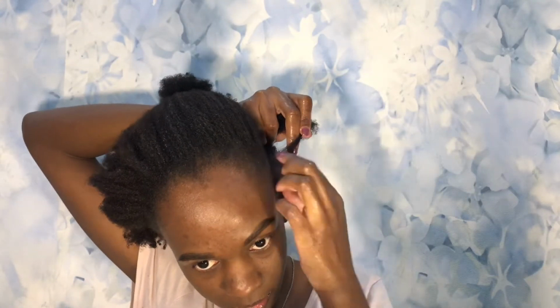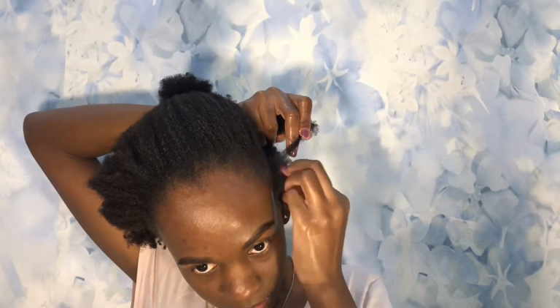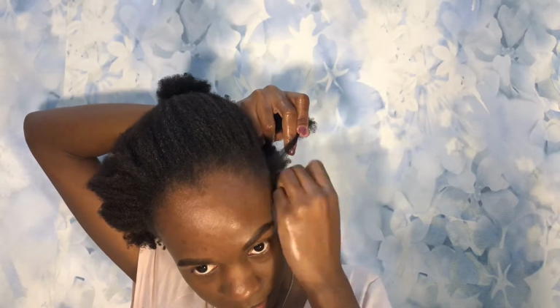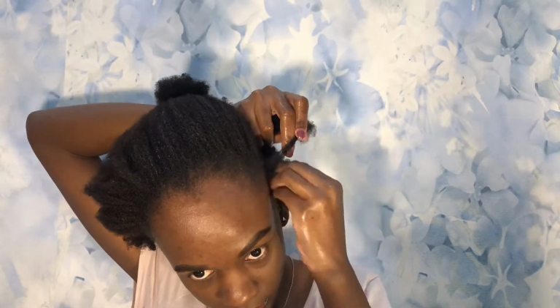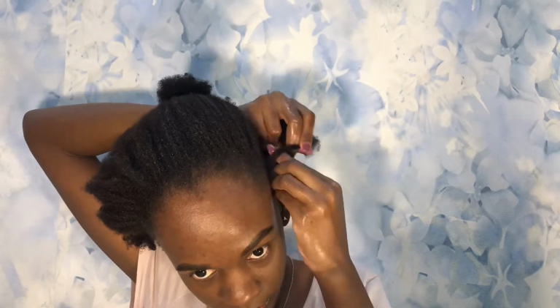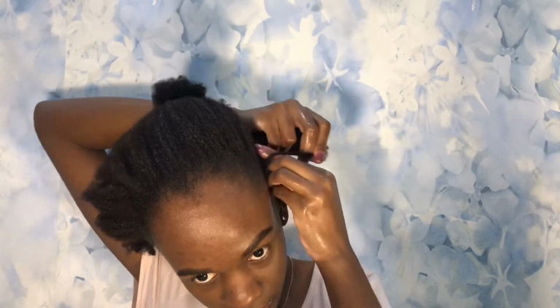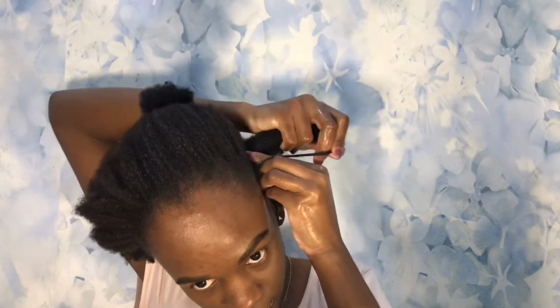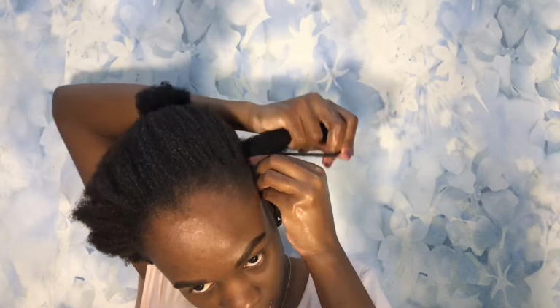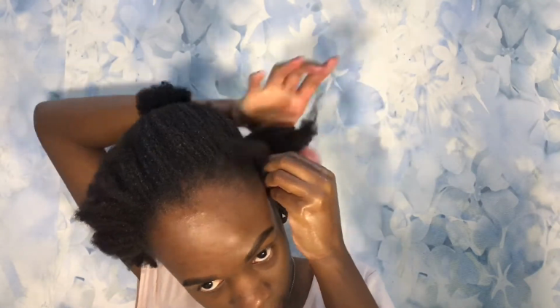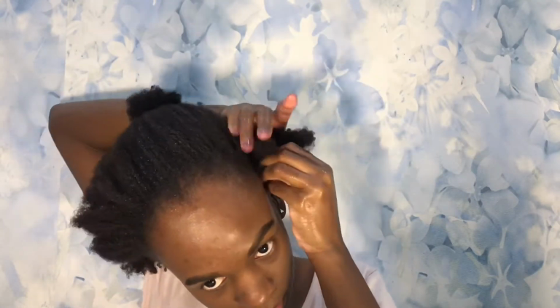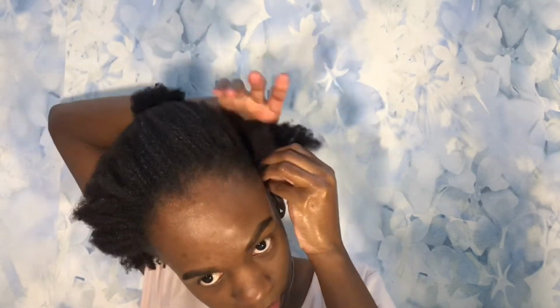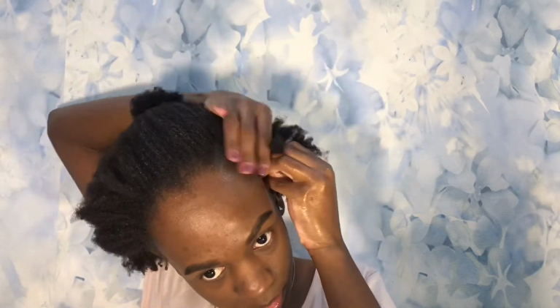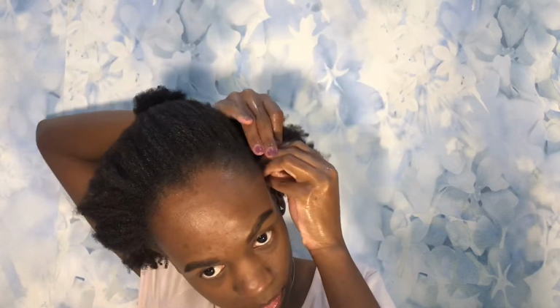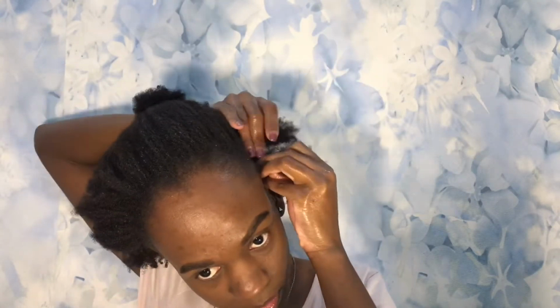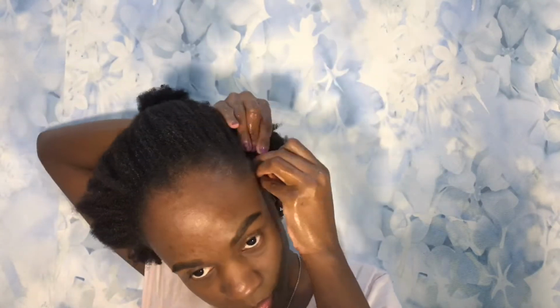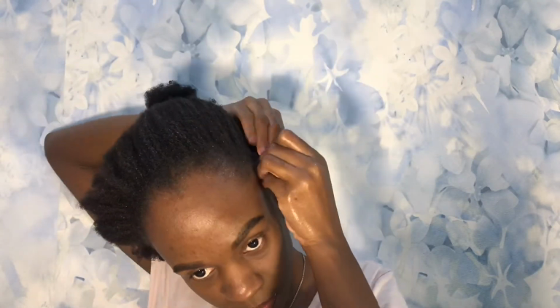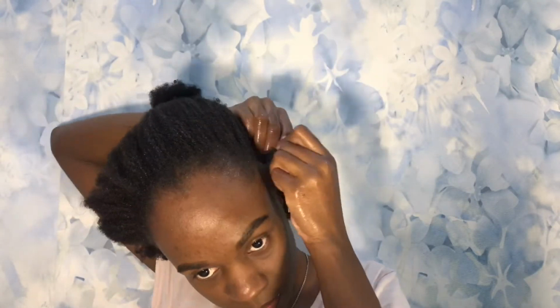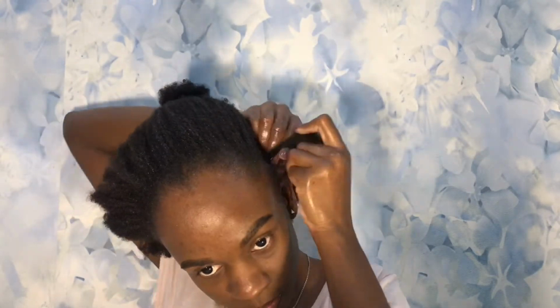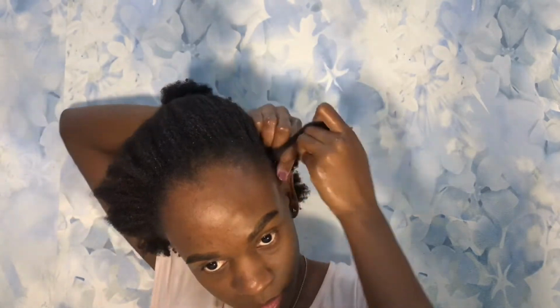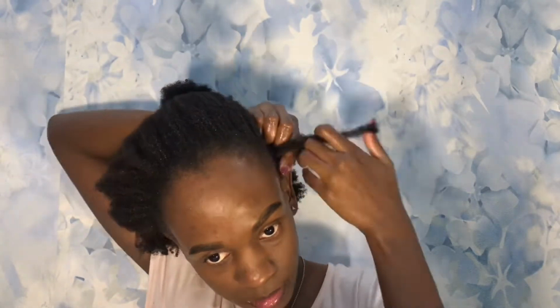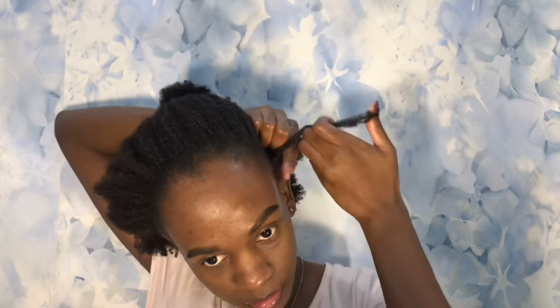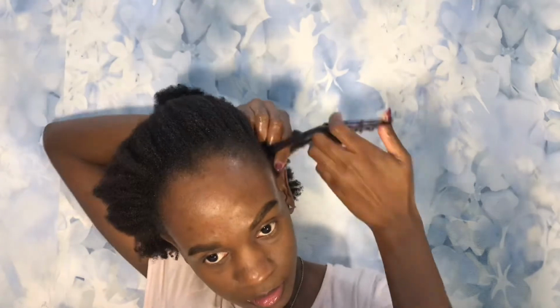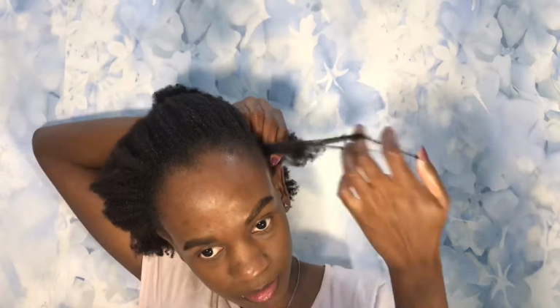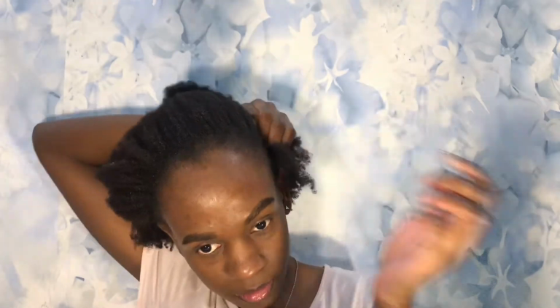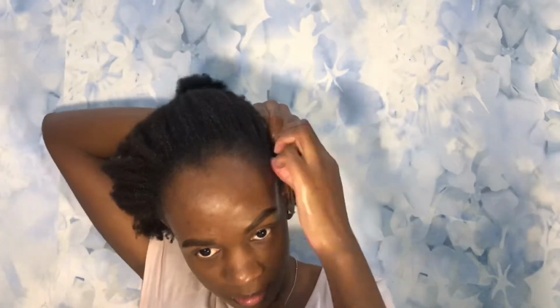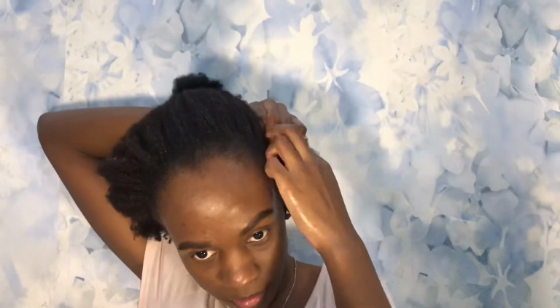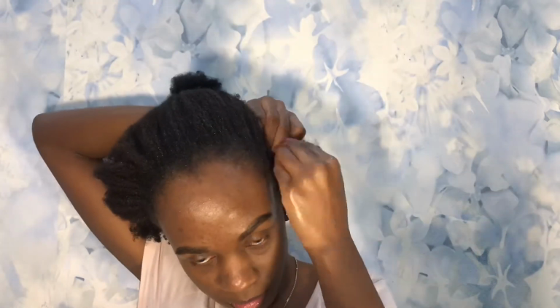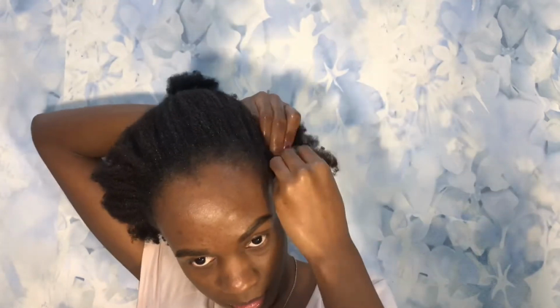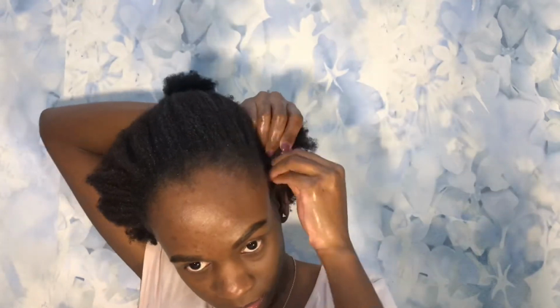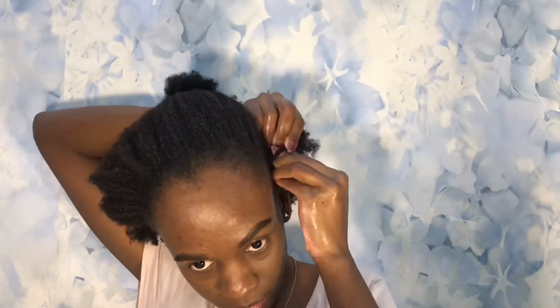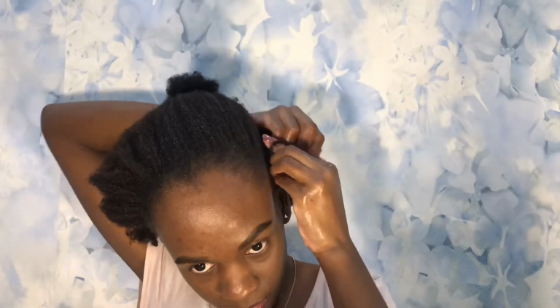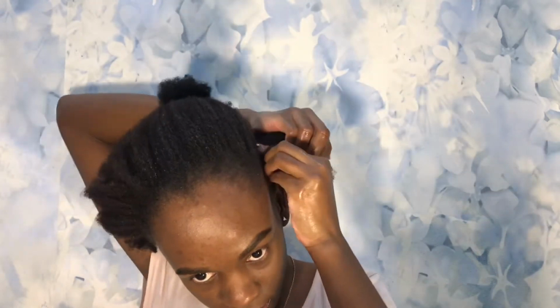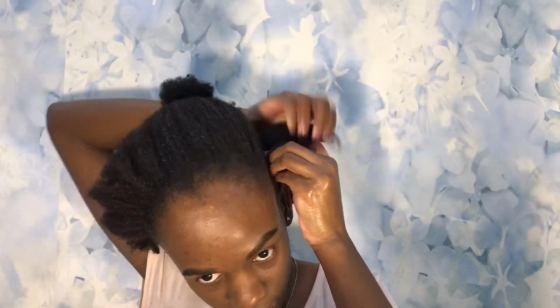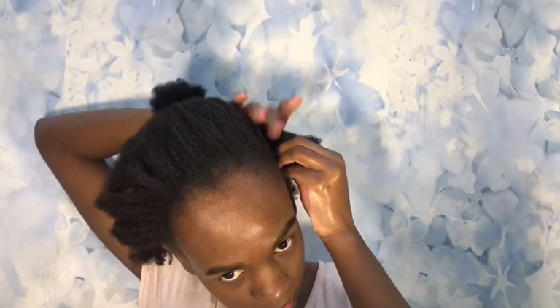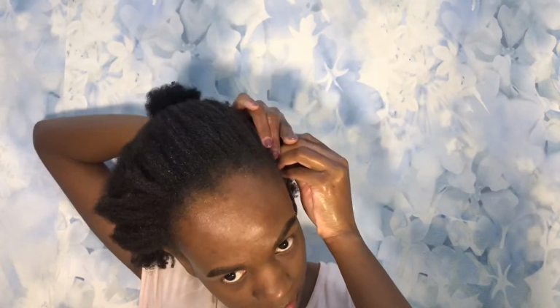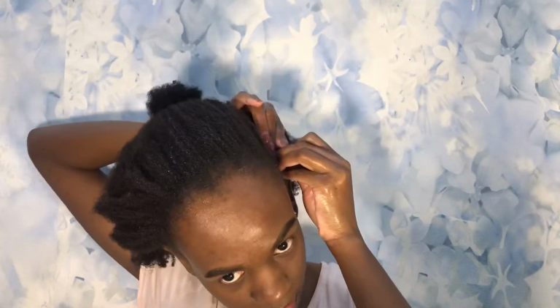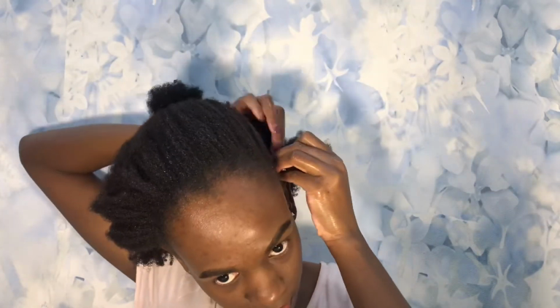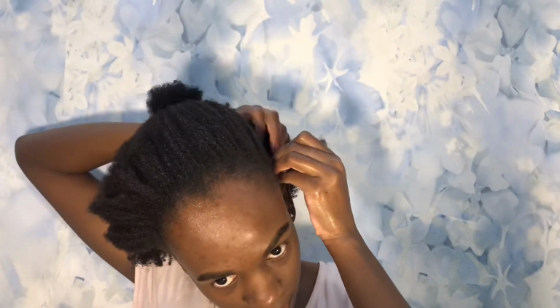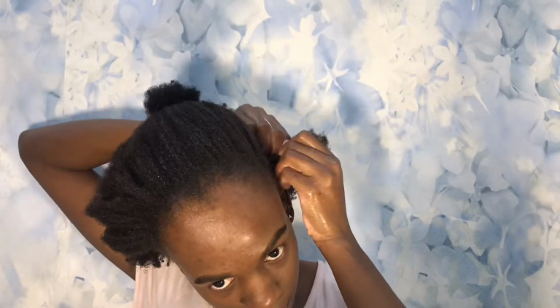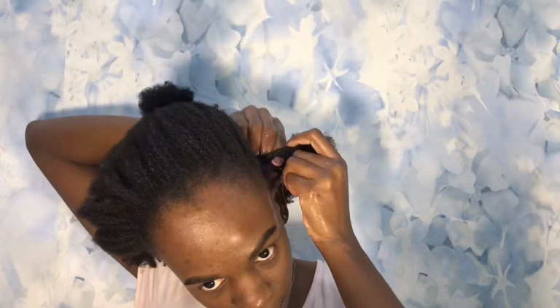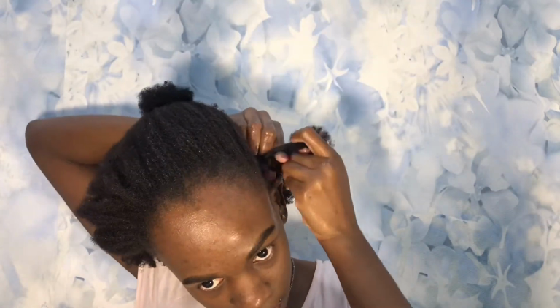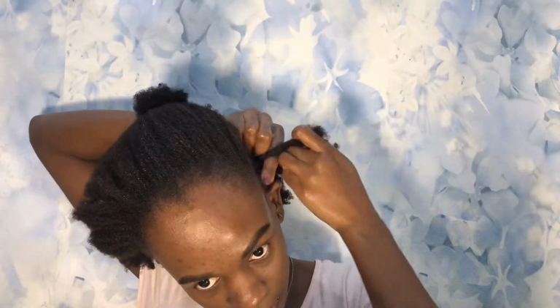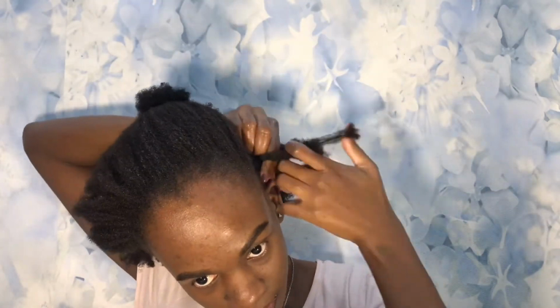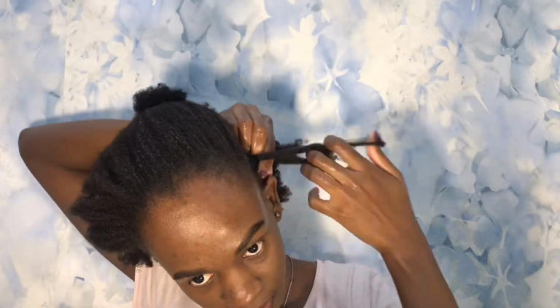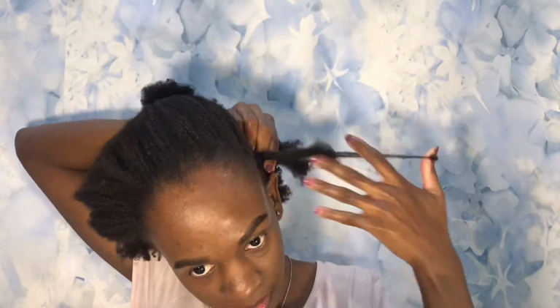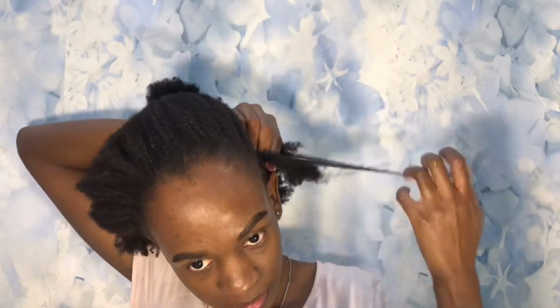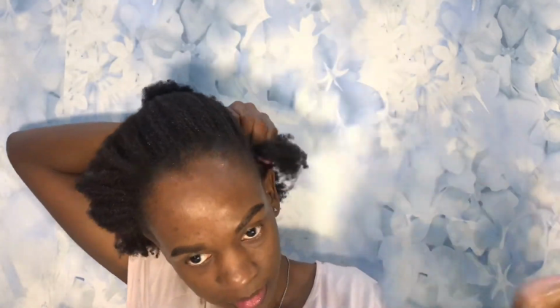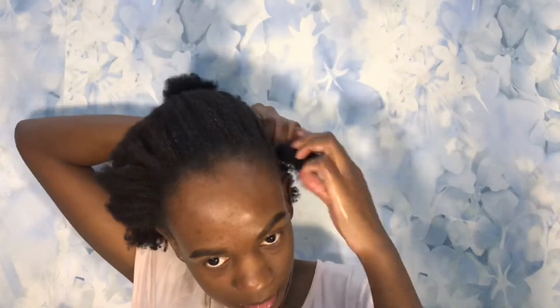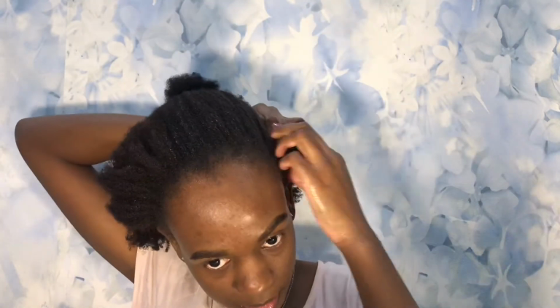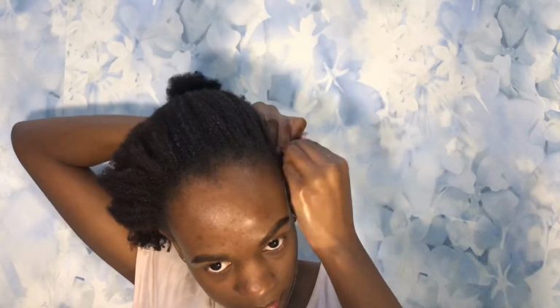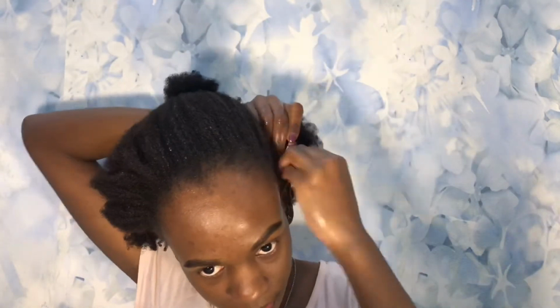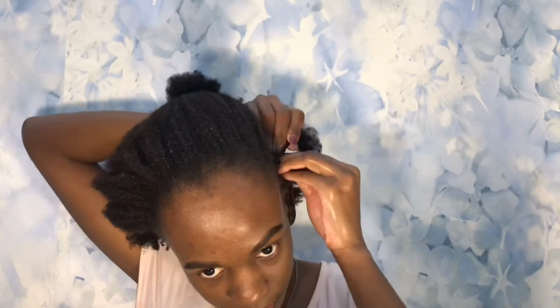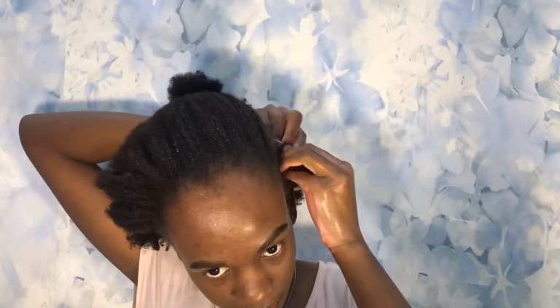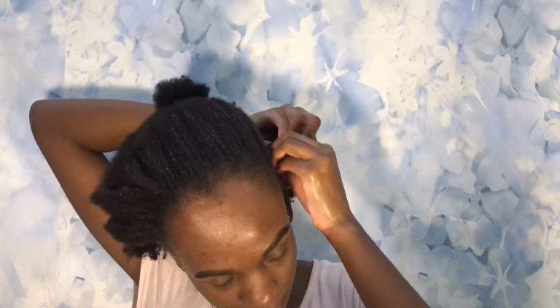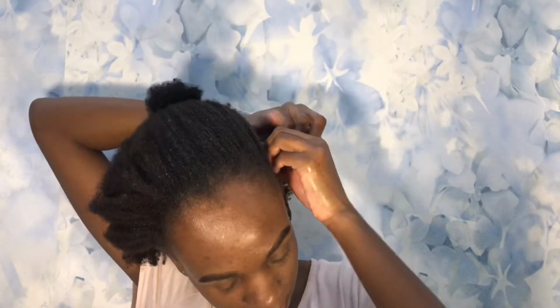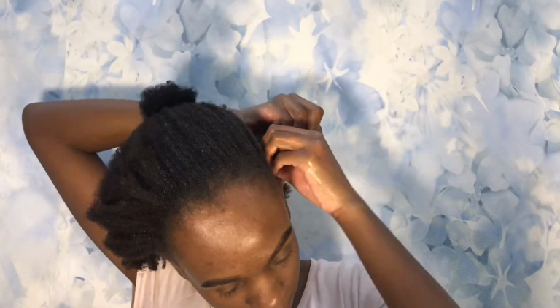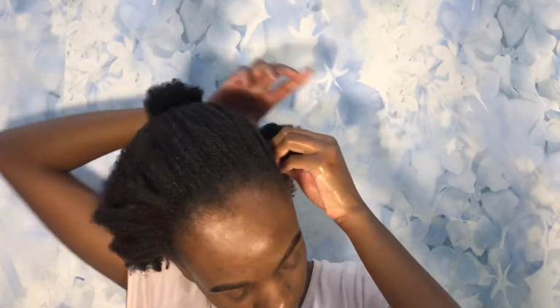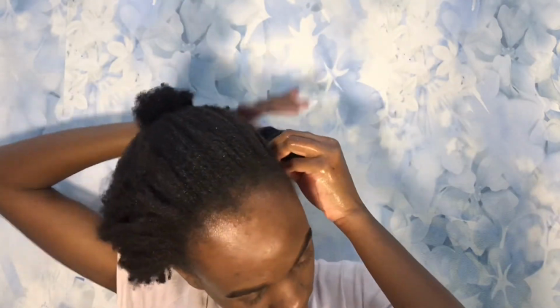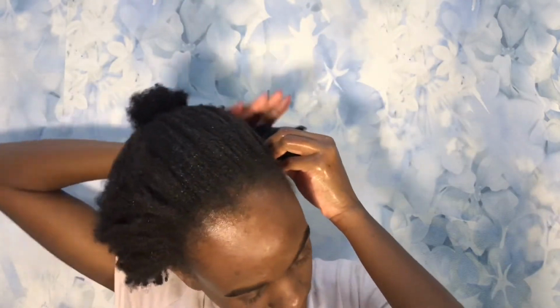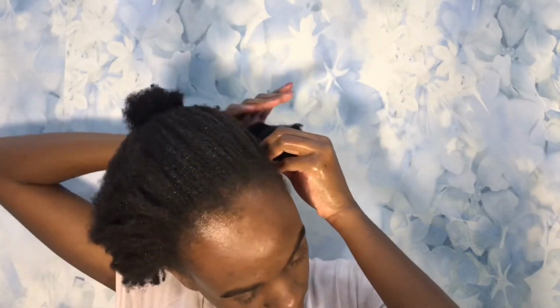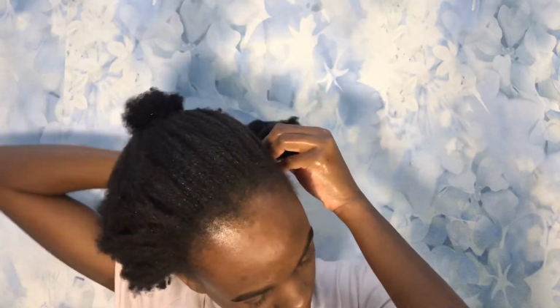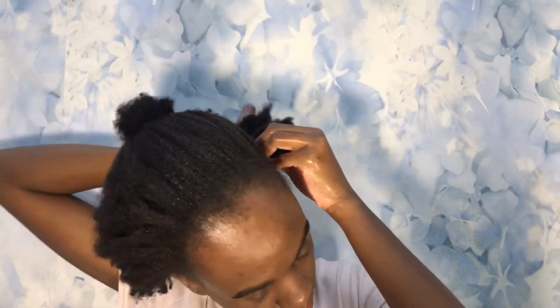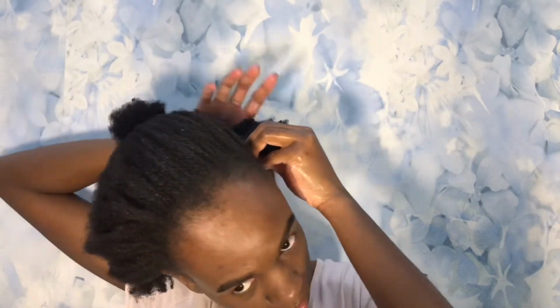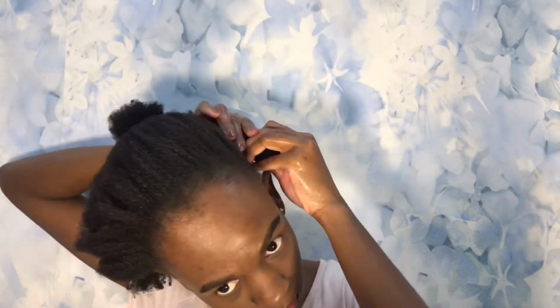And guys, now this is not a tutorial for cornrows, but if you do want a tutorial, please do let me know in the comment section below.